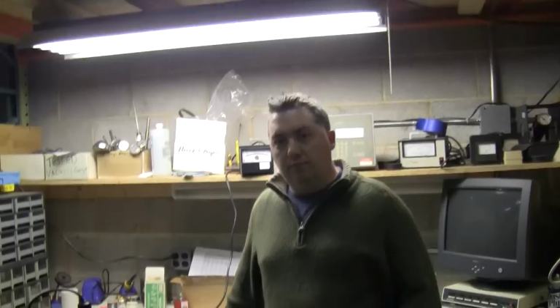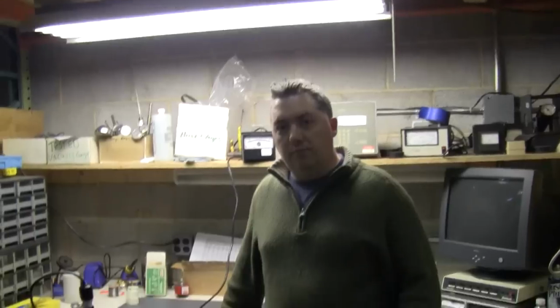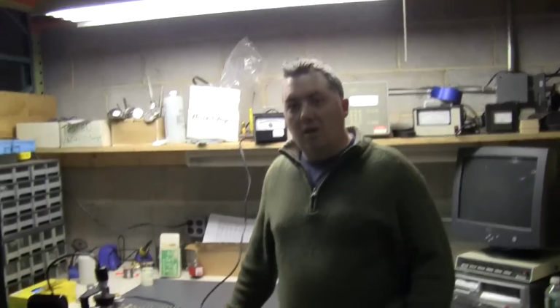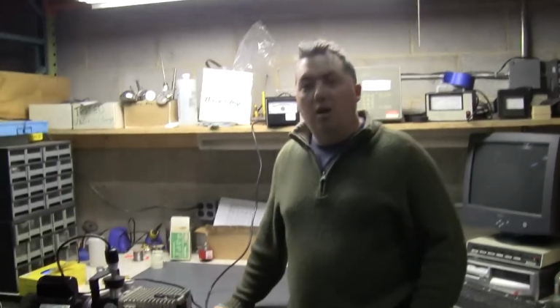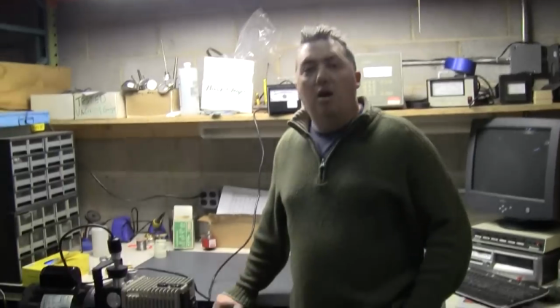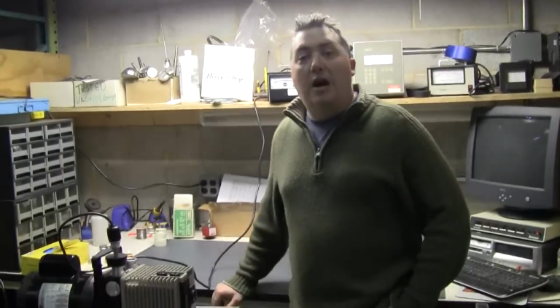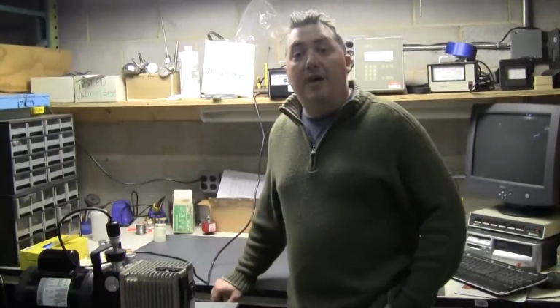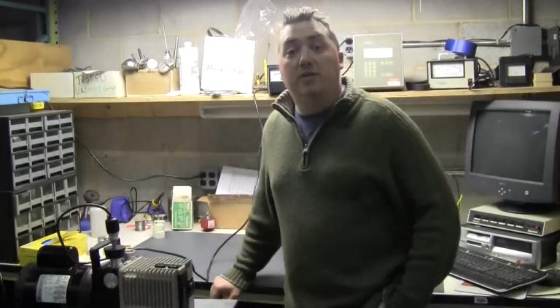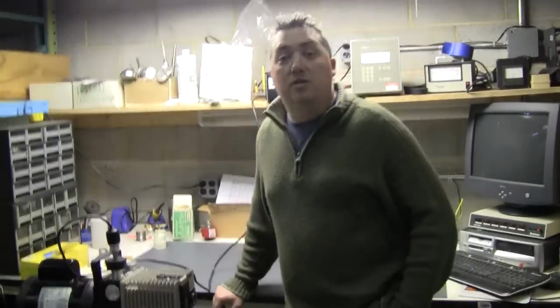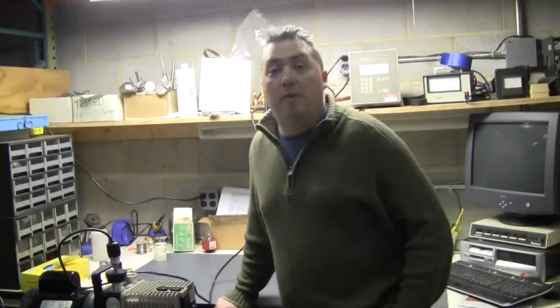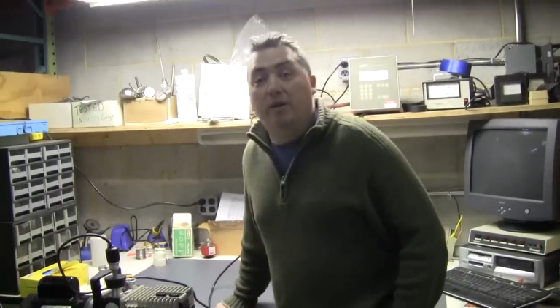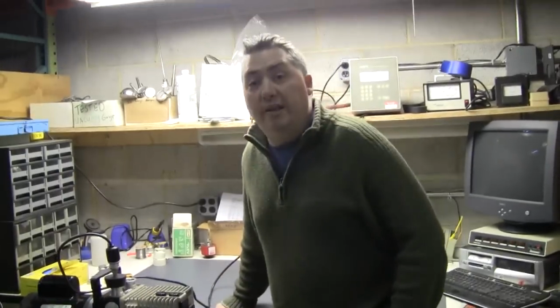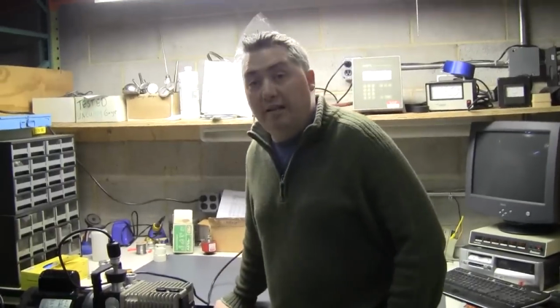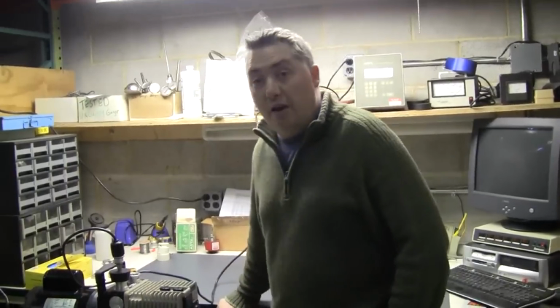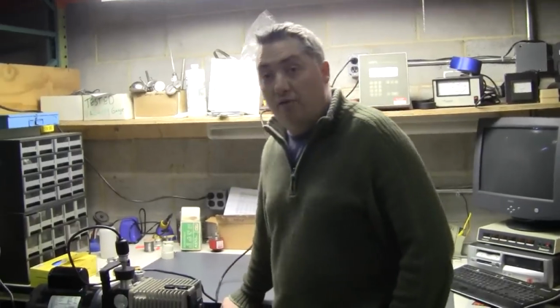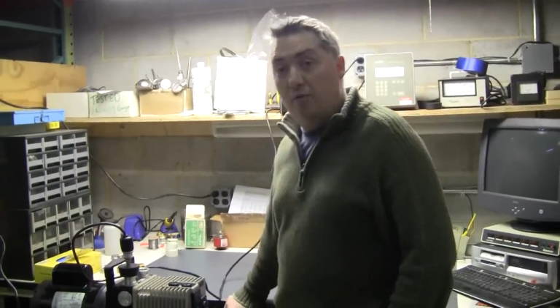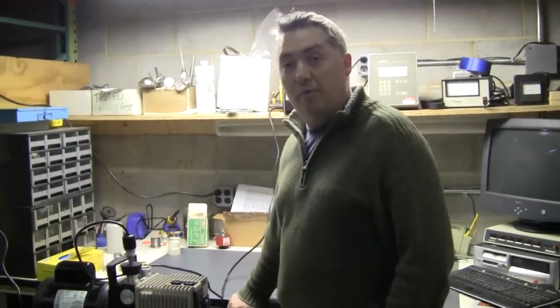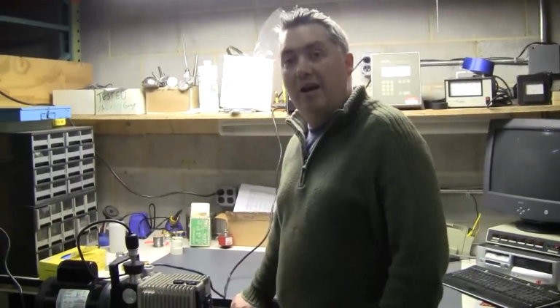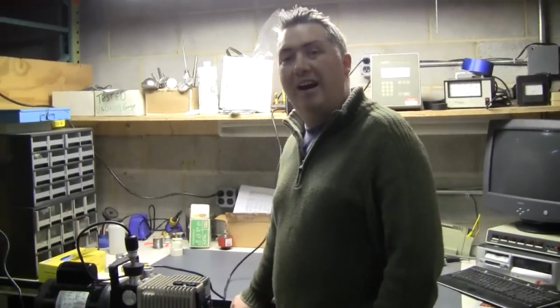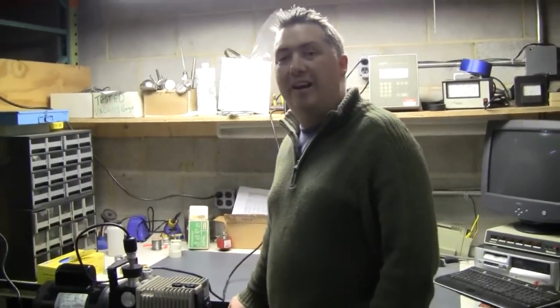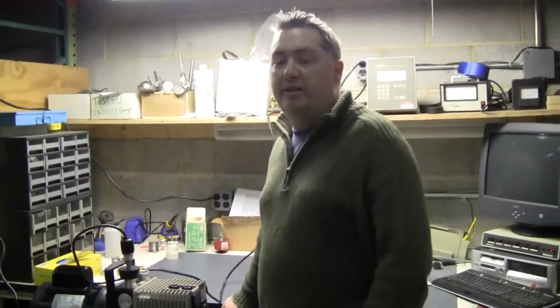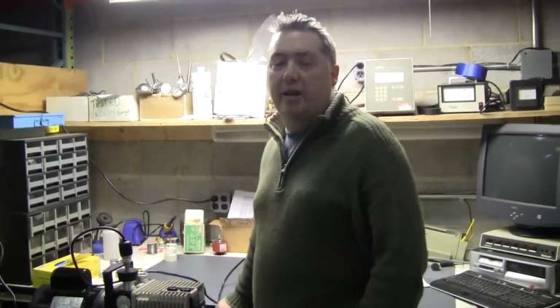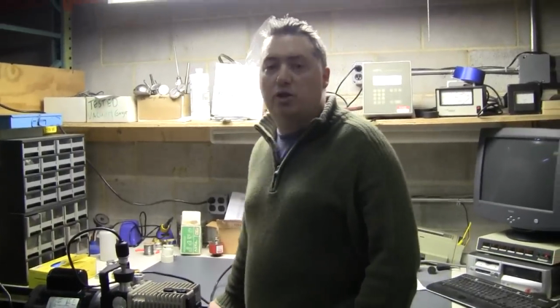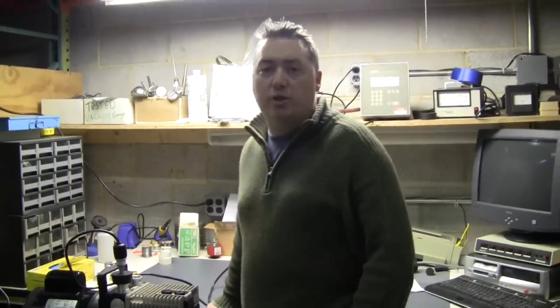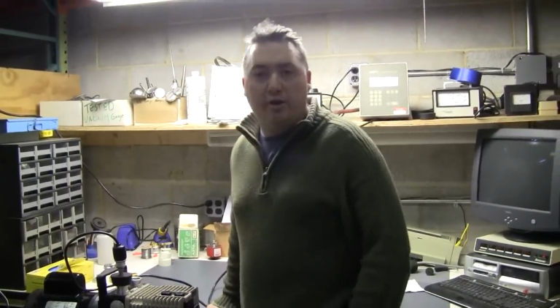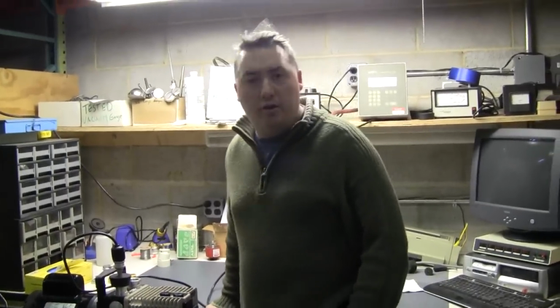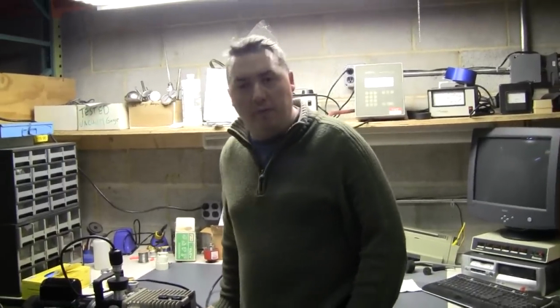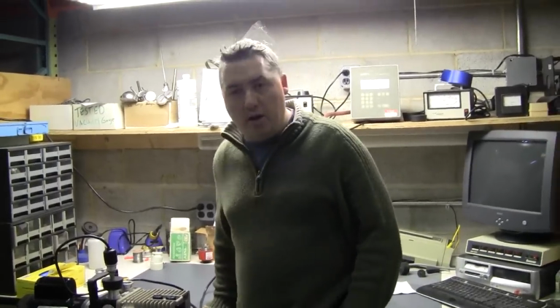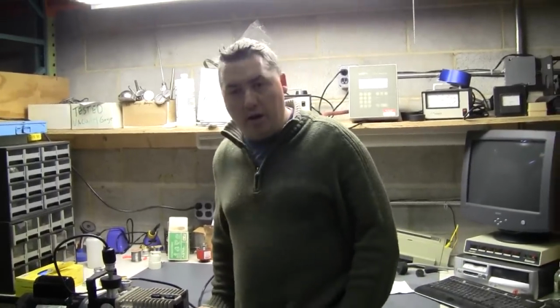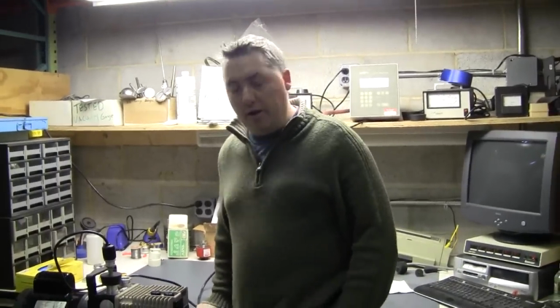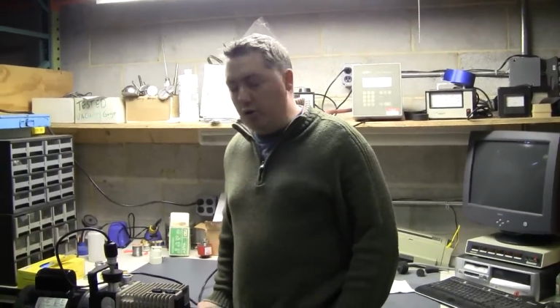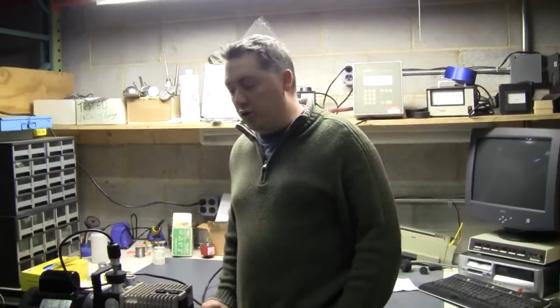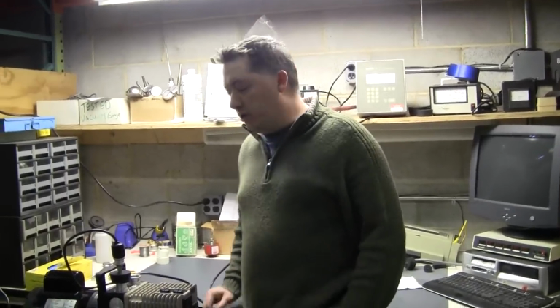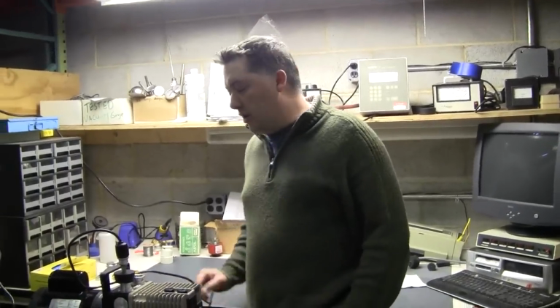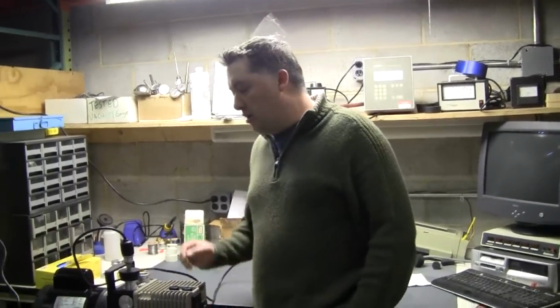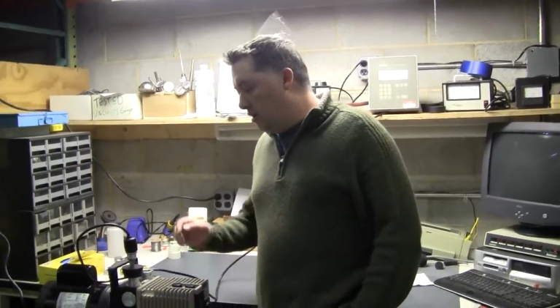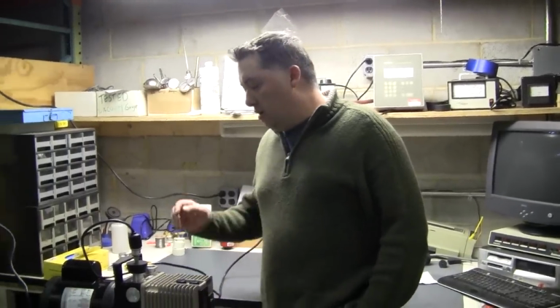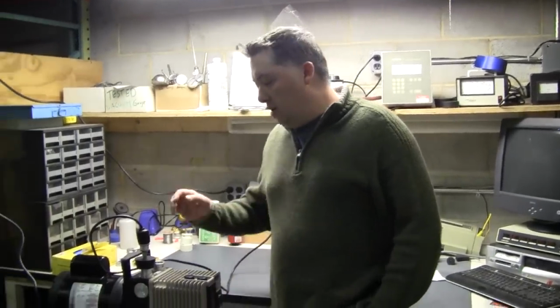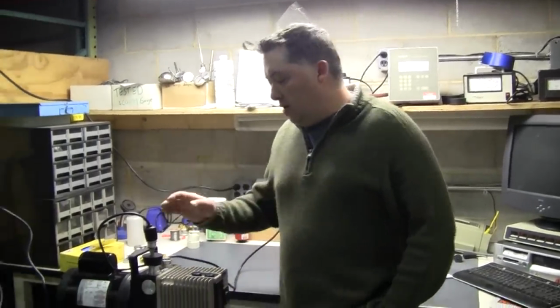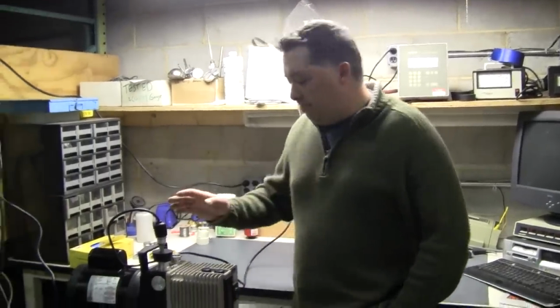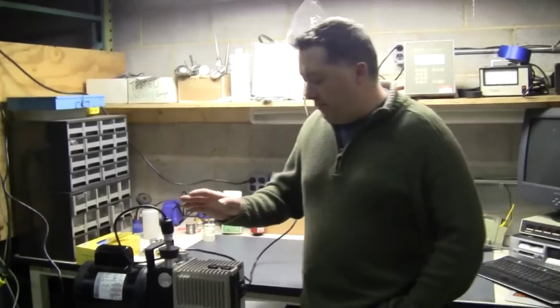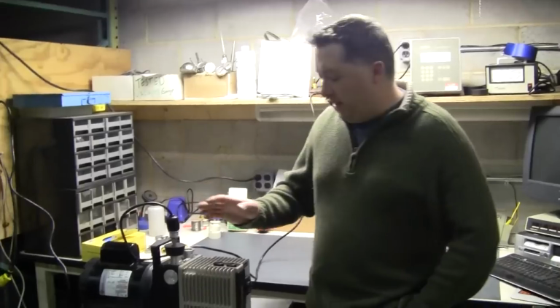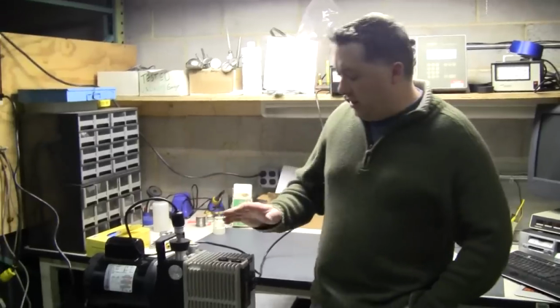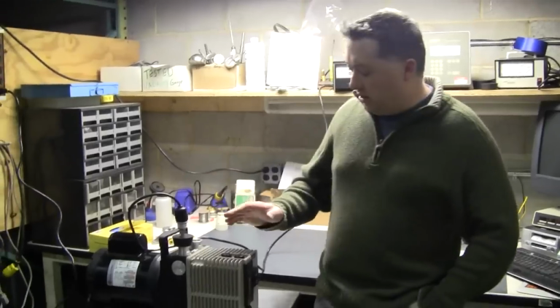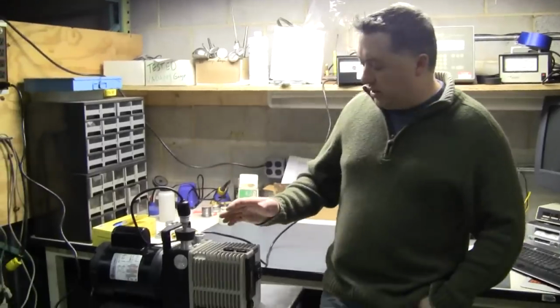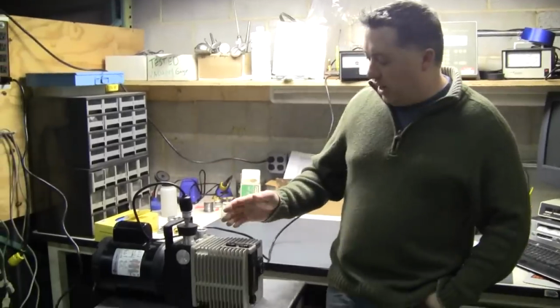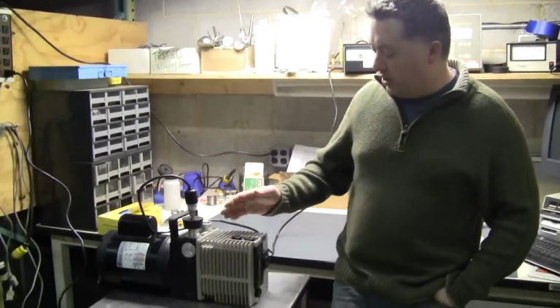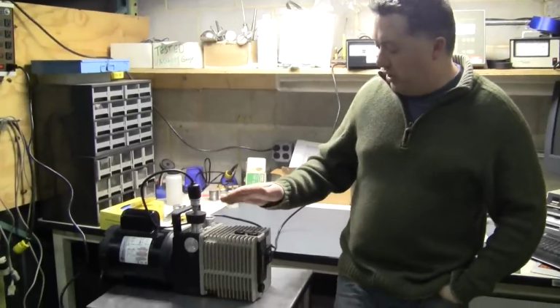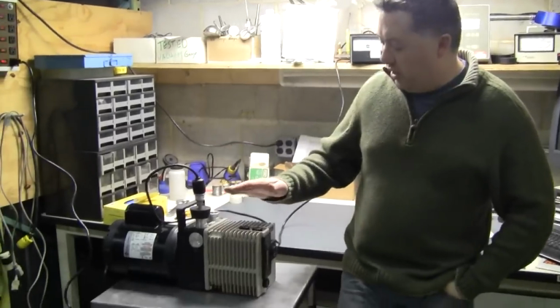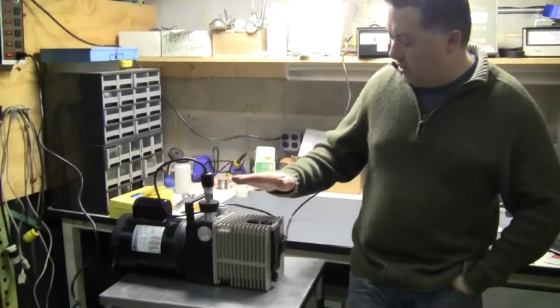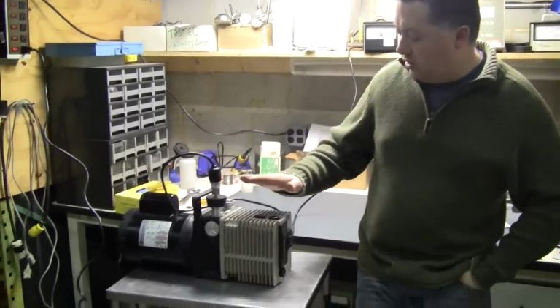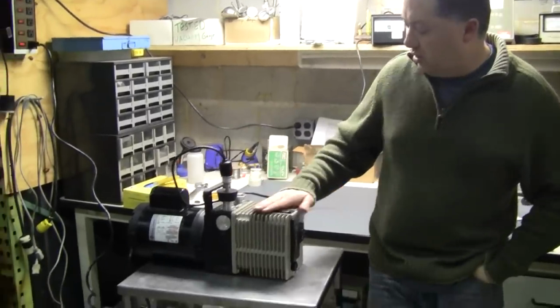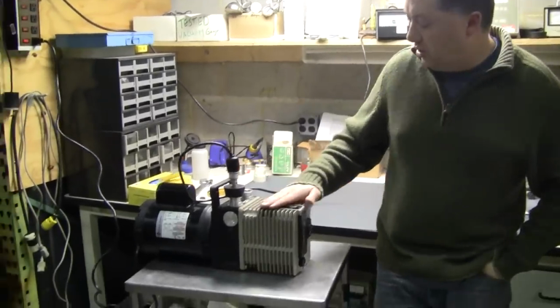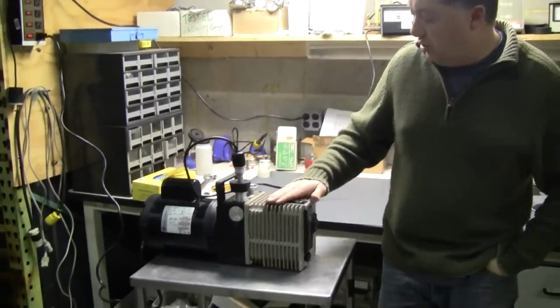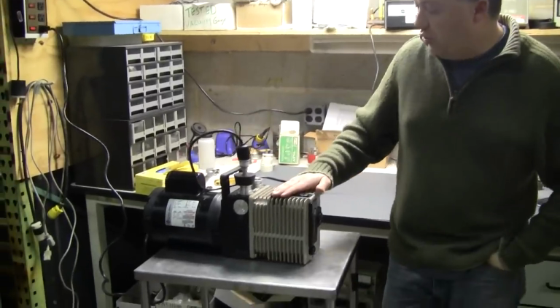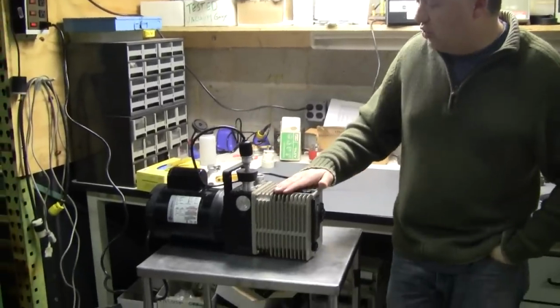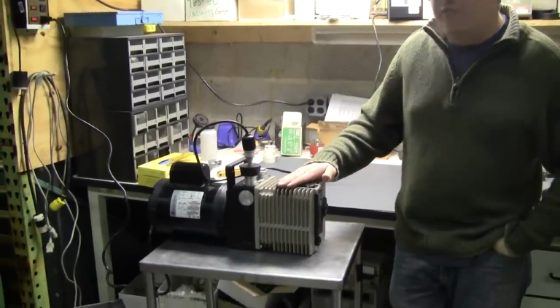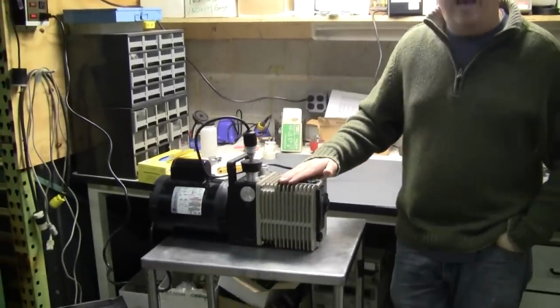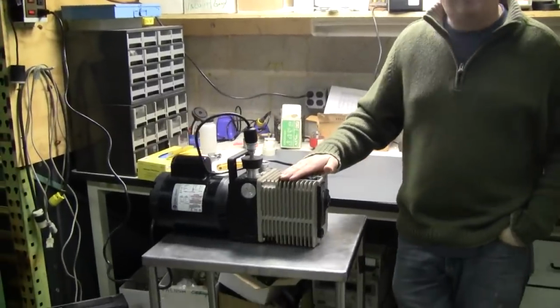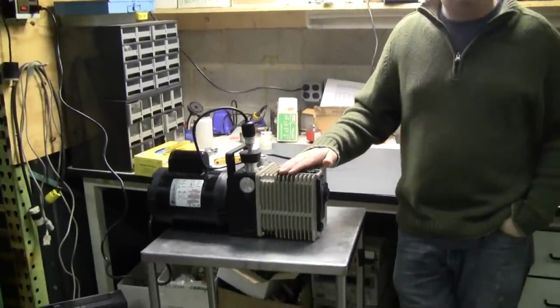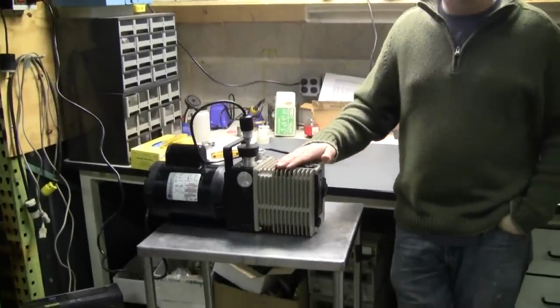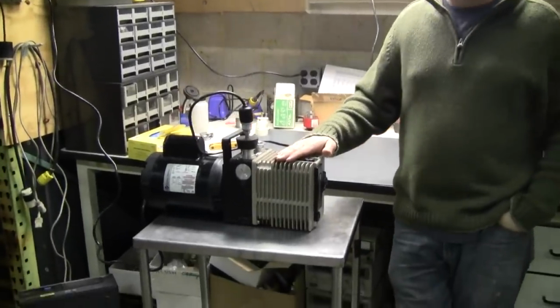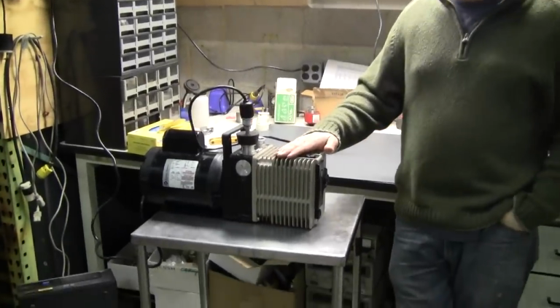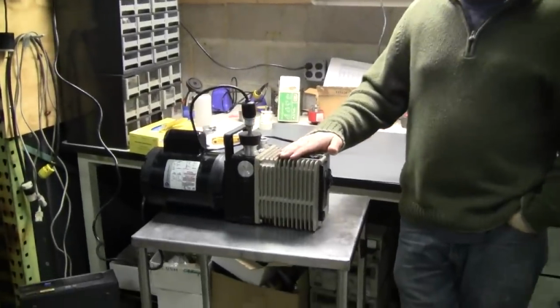Hi, this is Michael Macau from Hitech Trader in Mt. Holly, New Jersey. Today's discussion is used vacuum pumps.